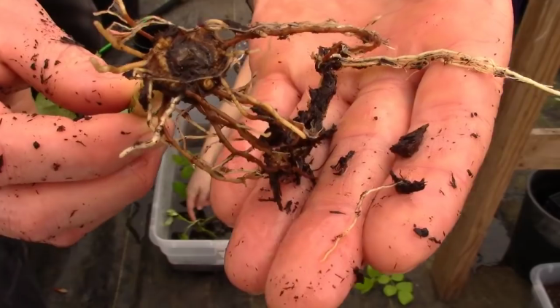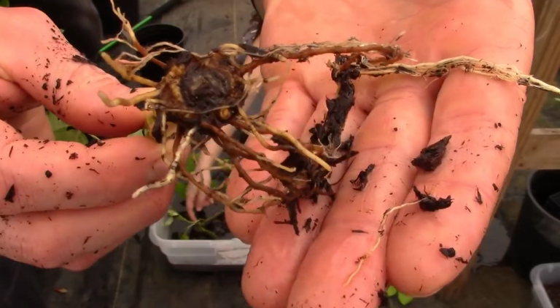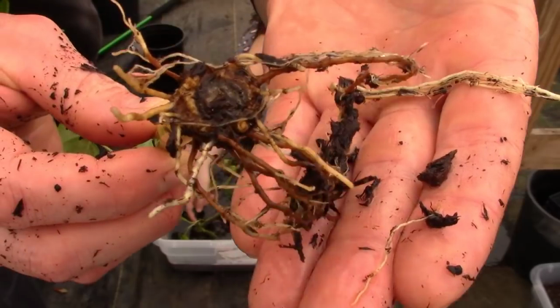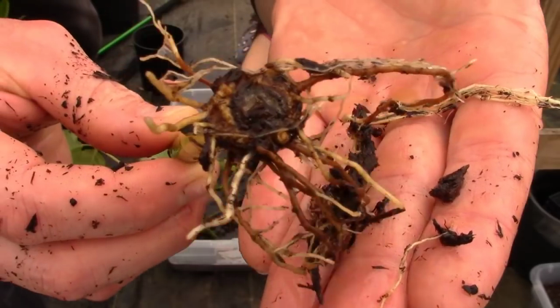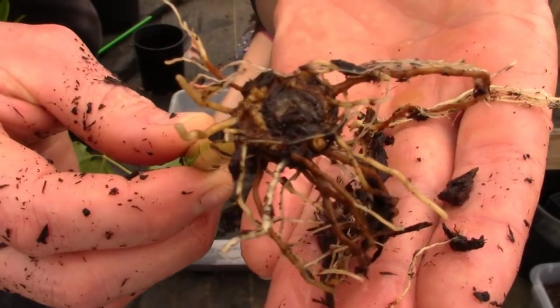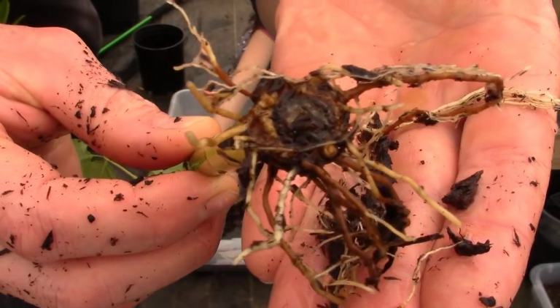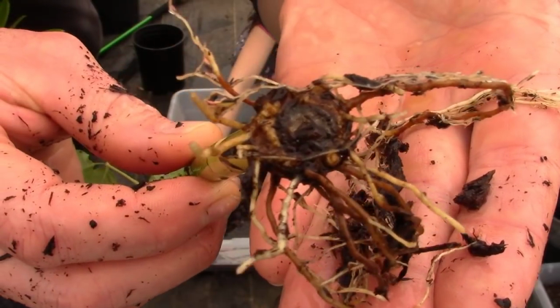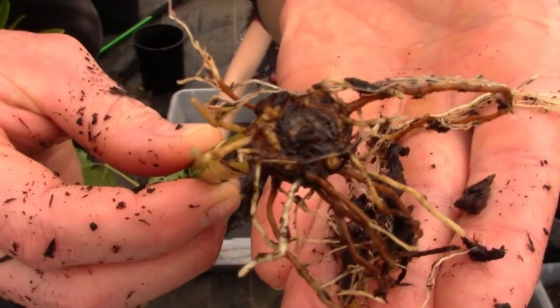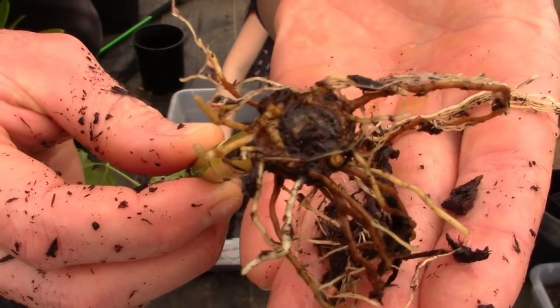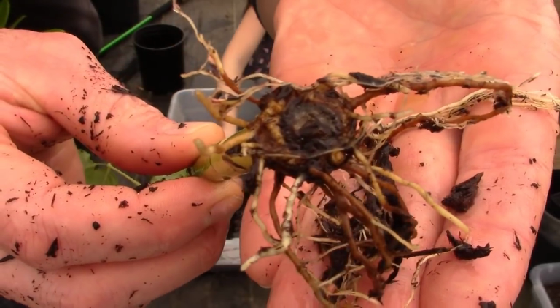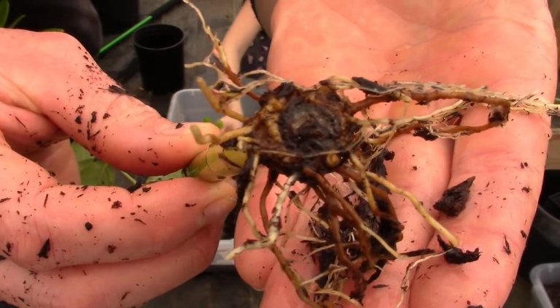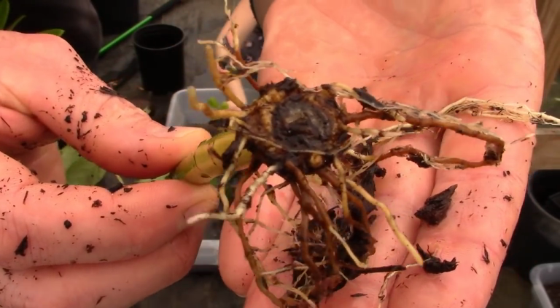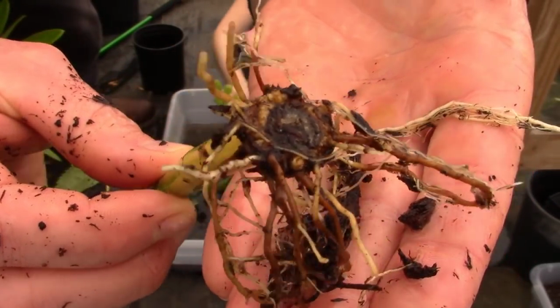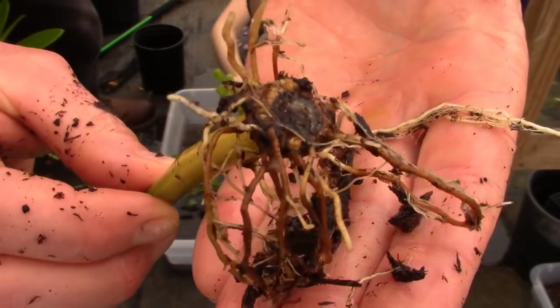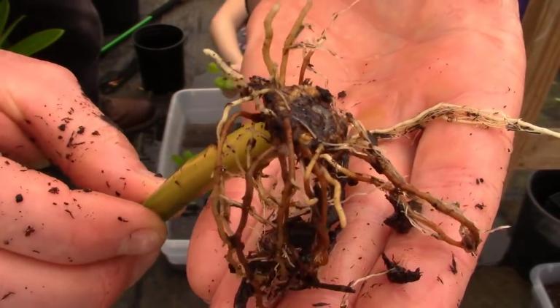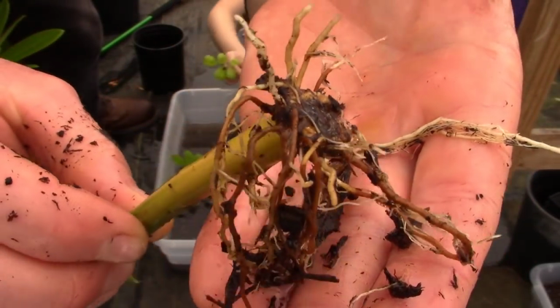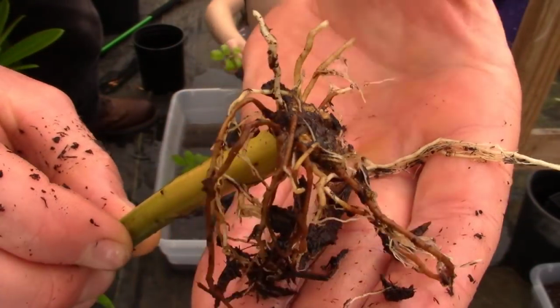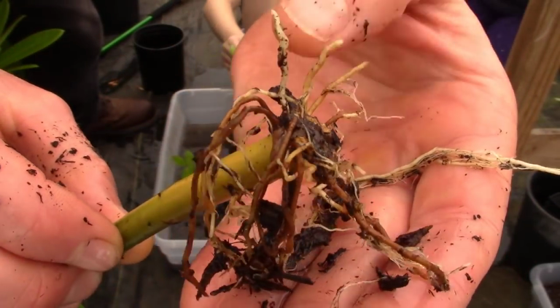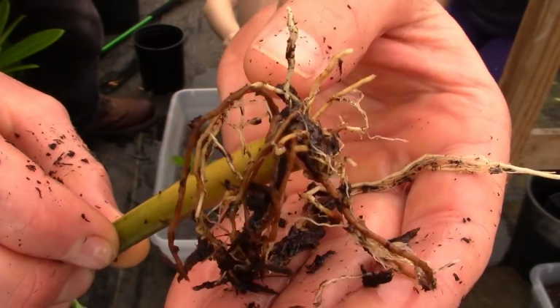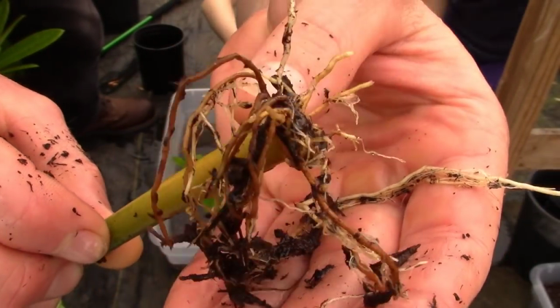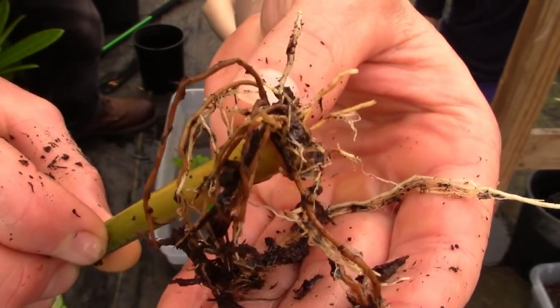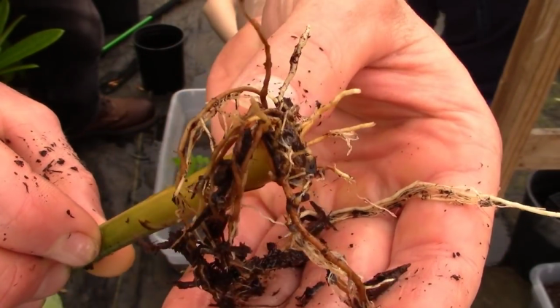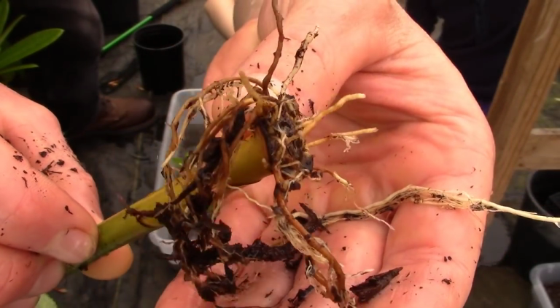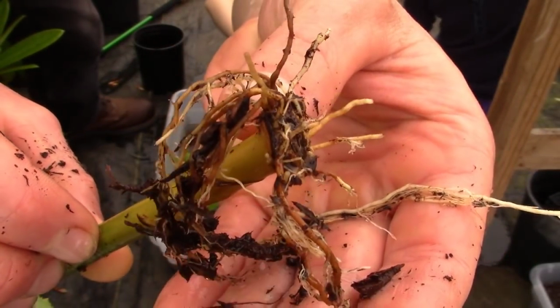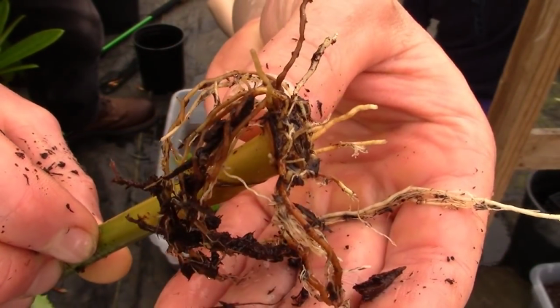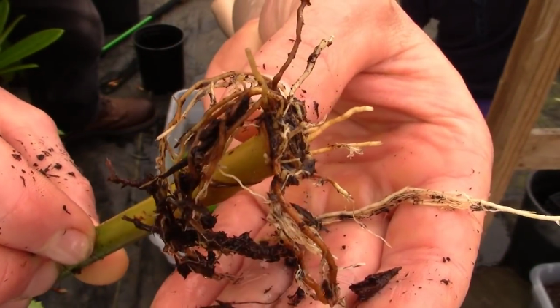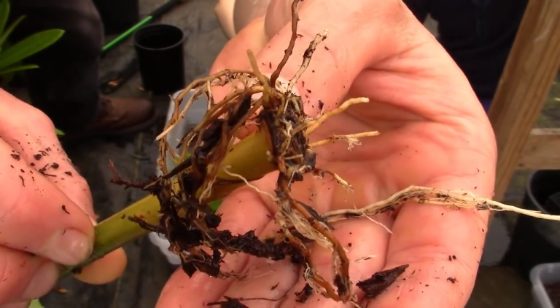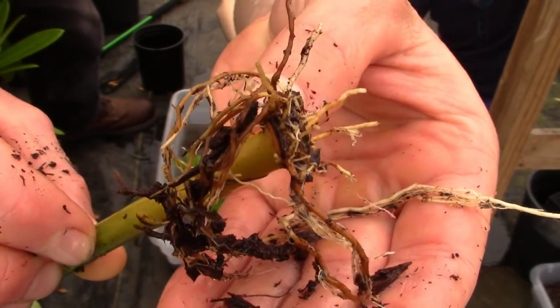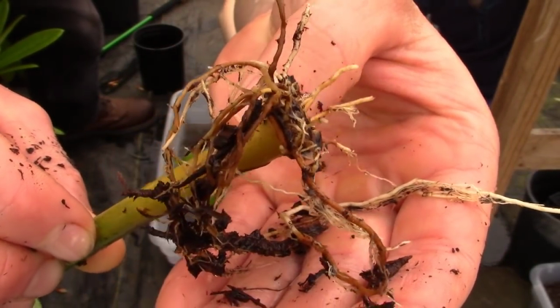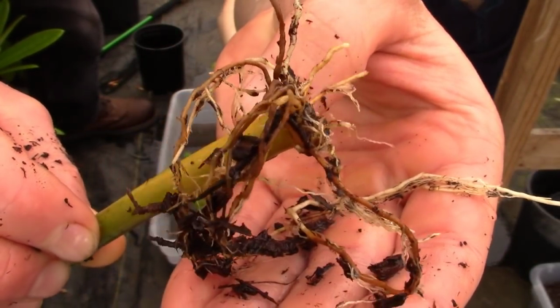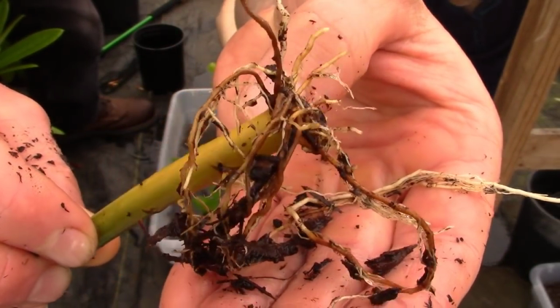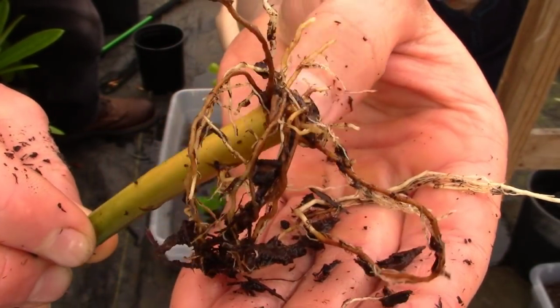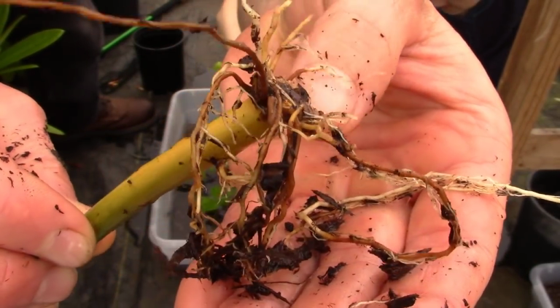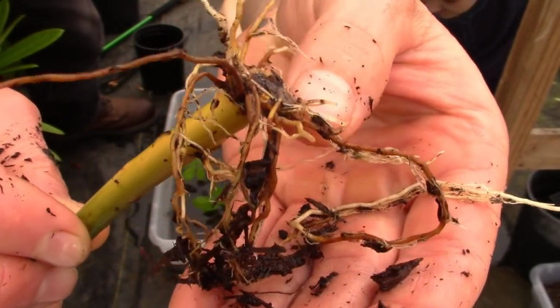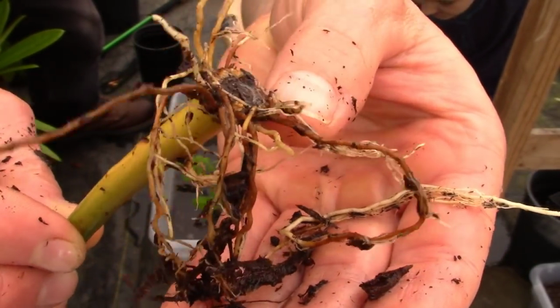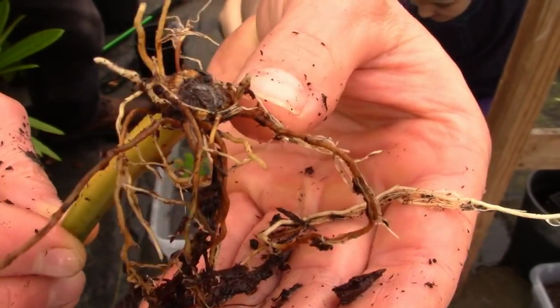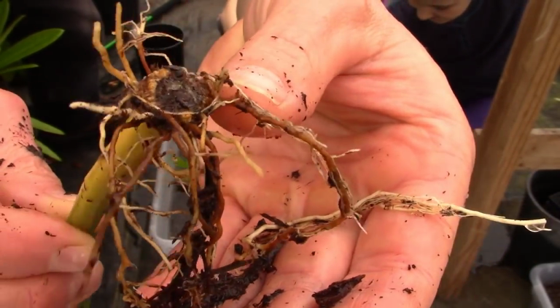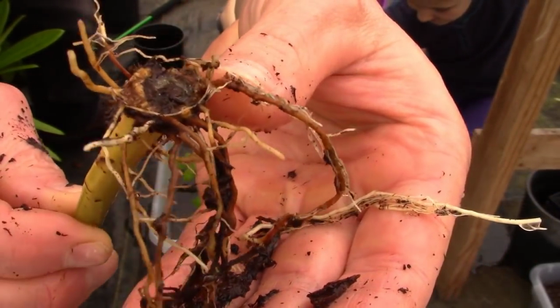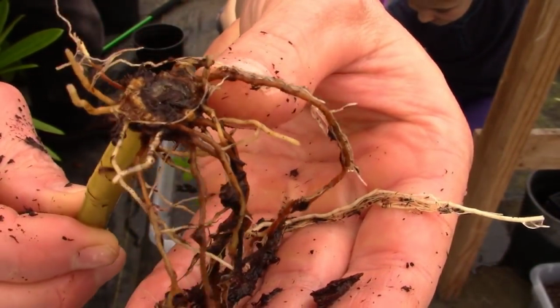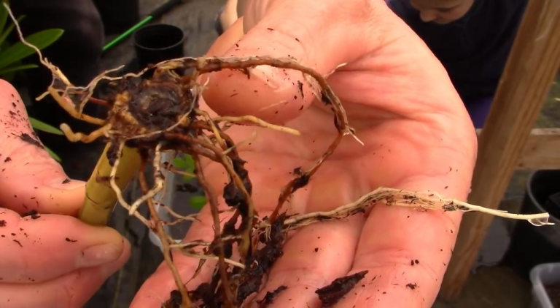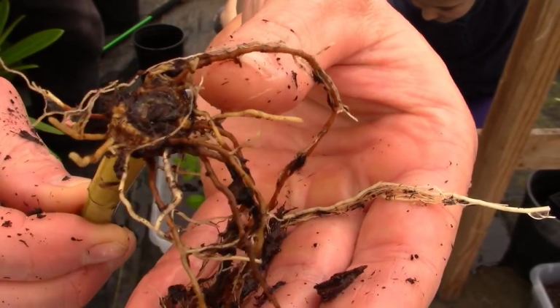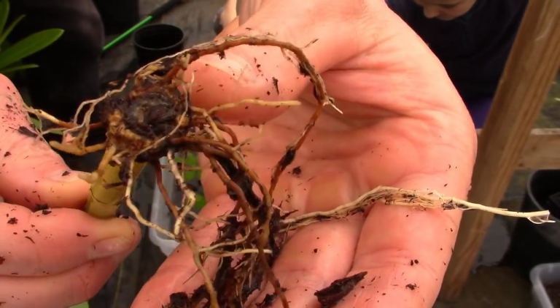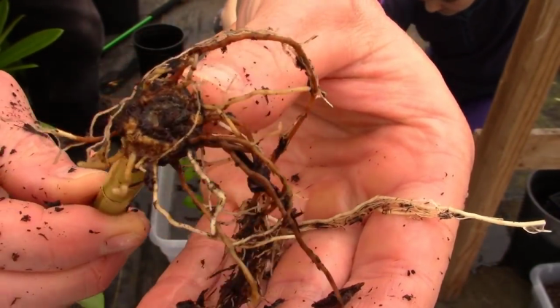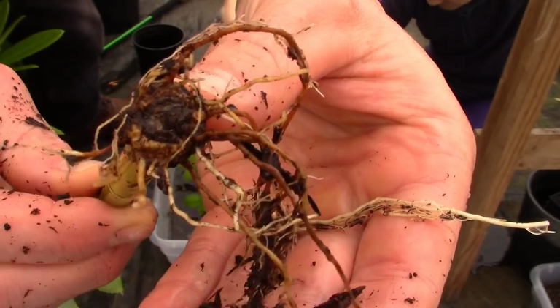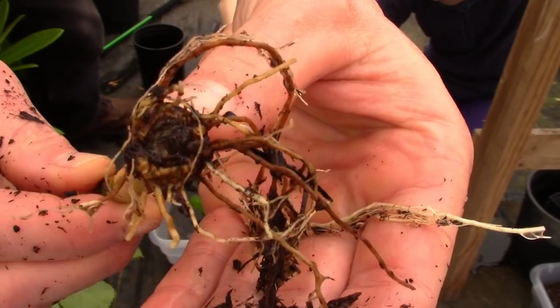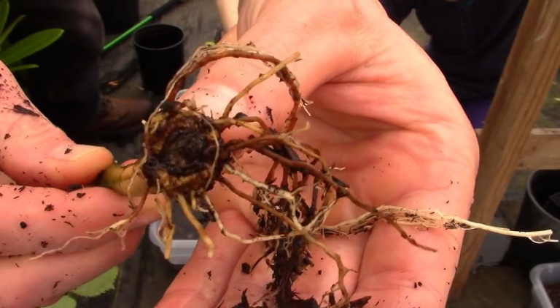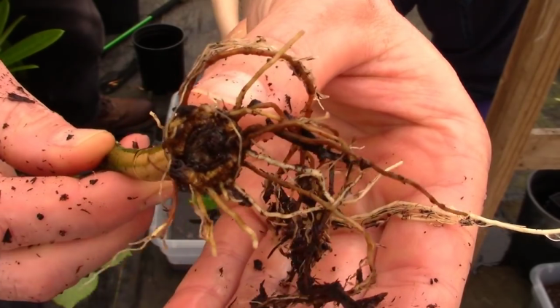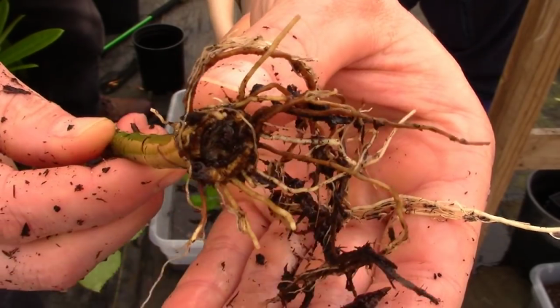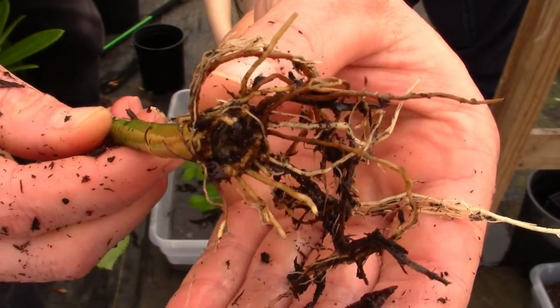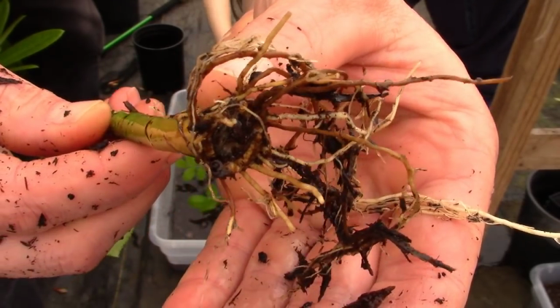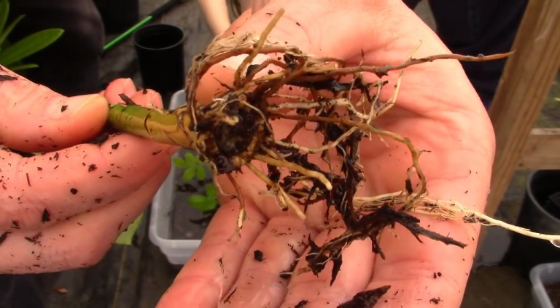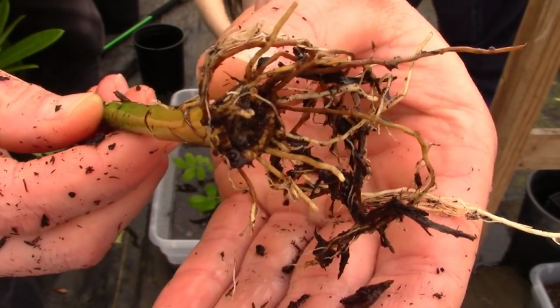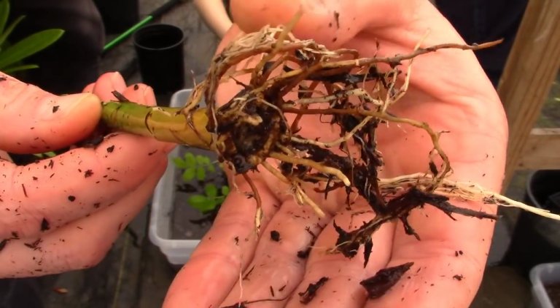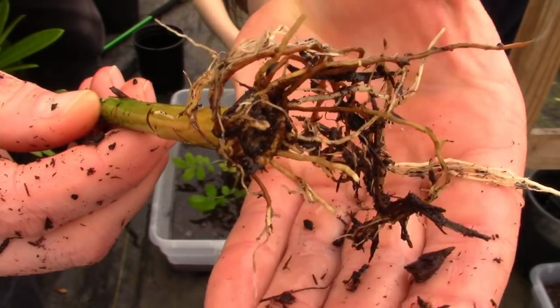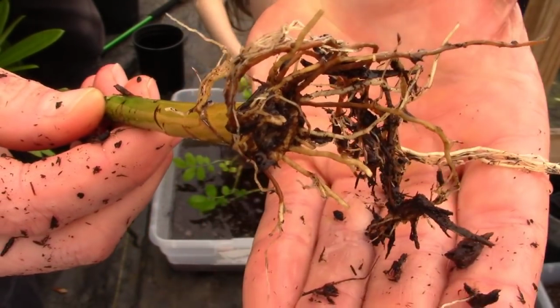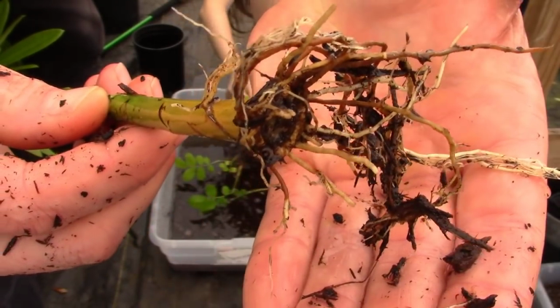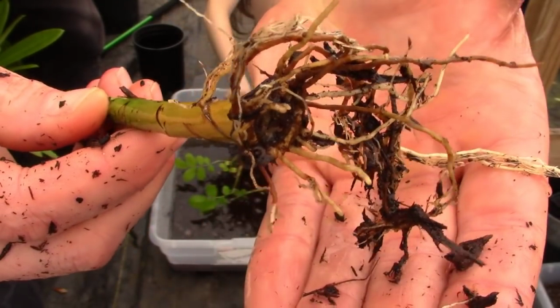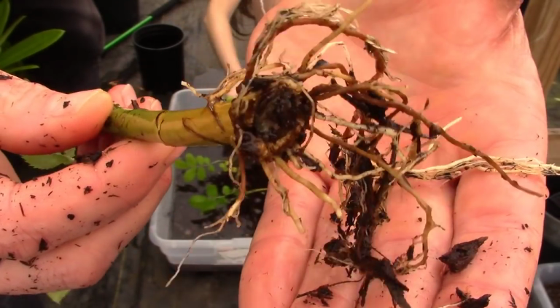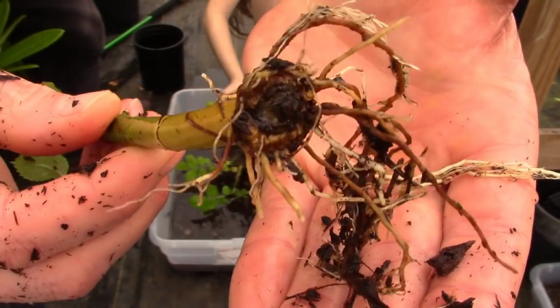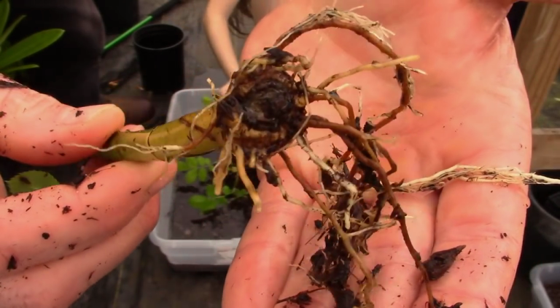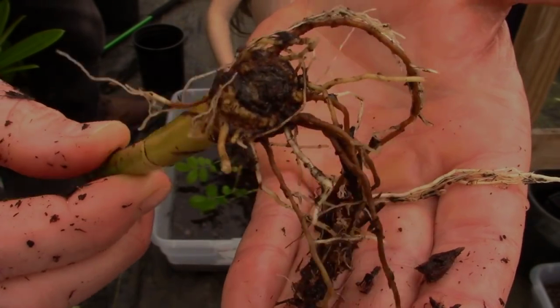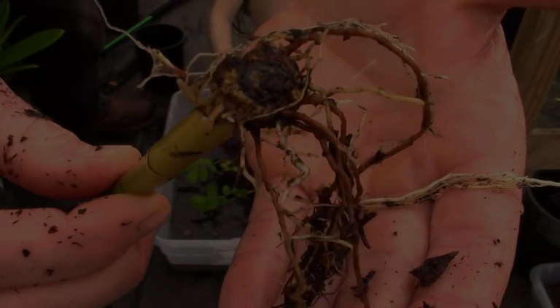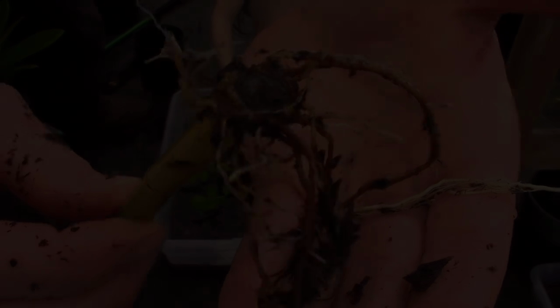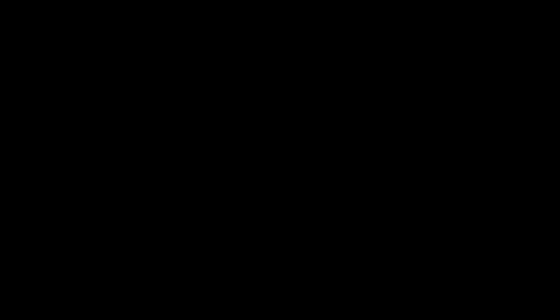Isn't that cool? I love that look as that callus builds up and all of those roots just grow and bust out at the seams.